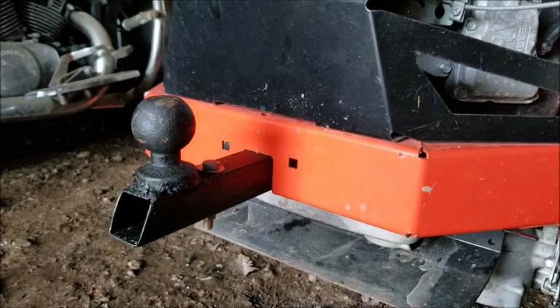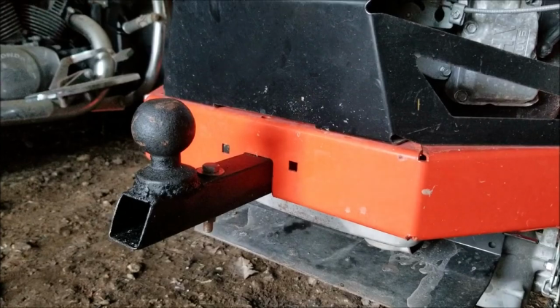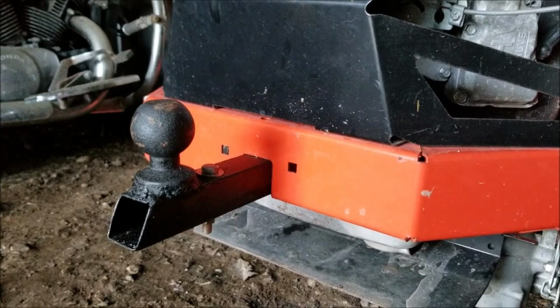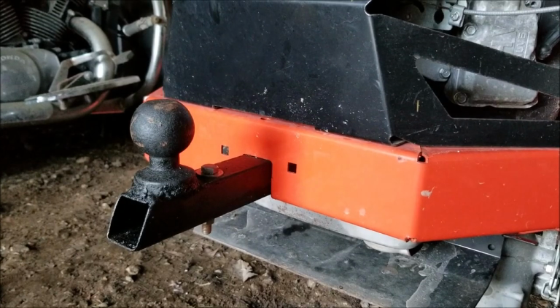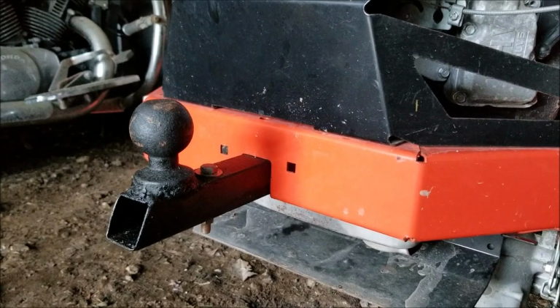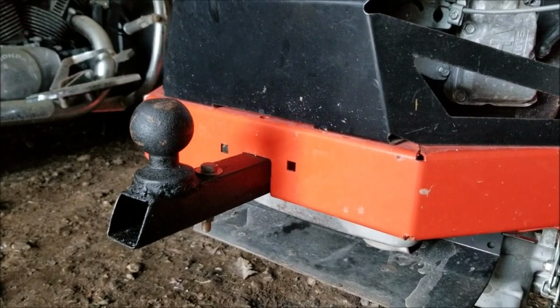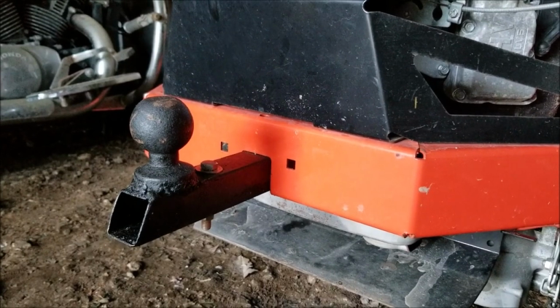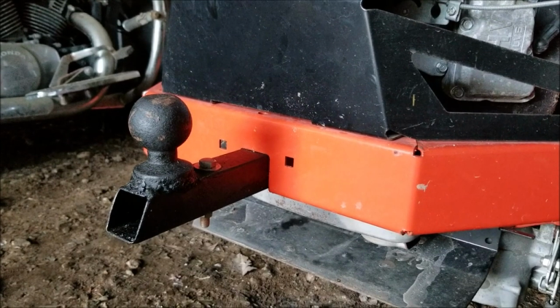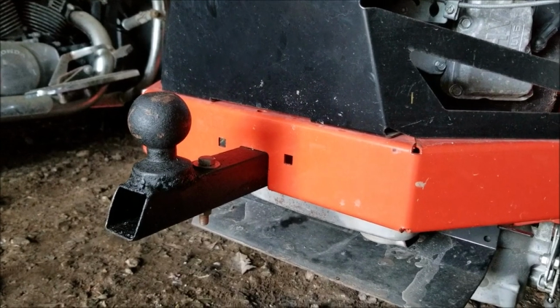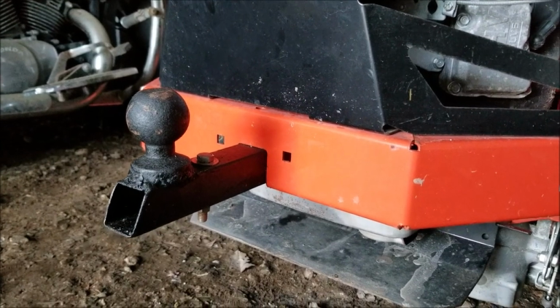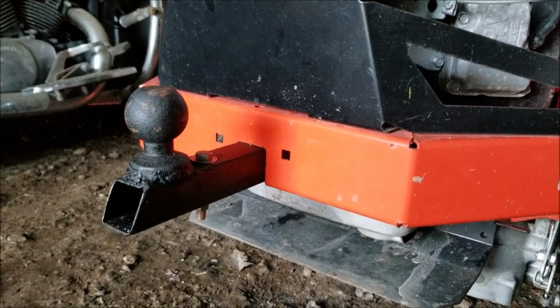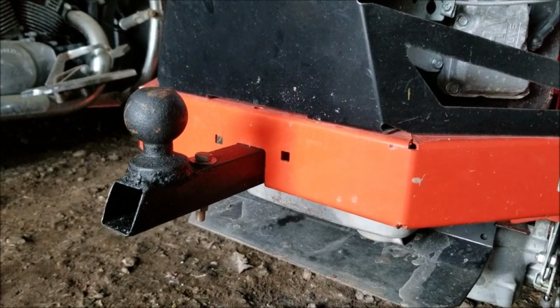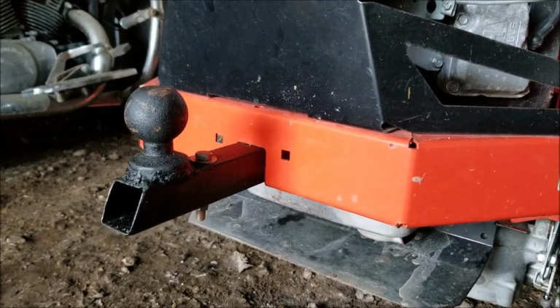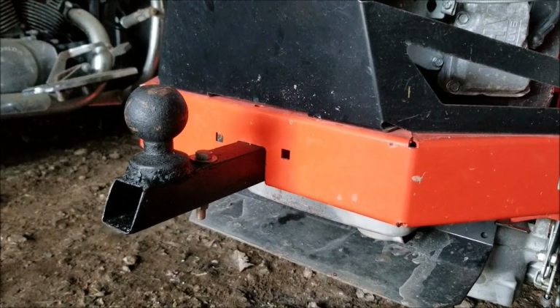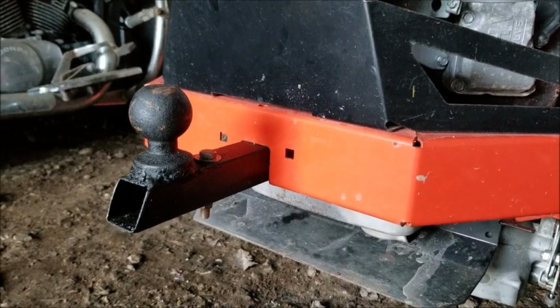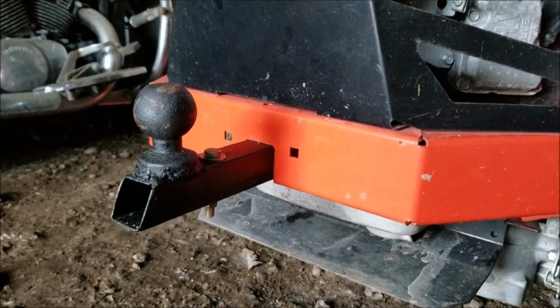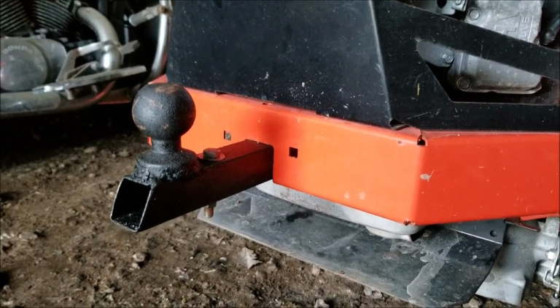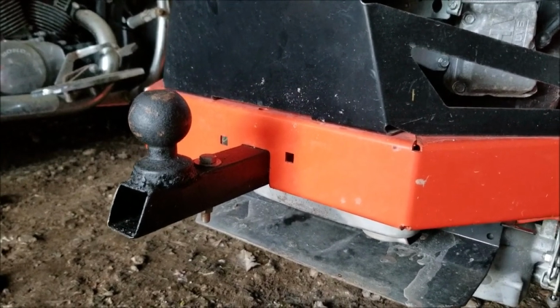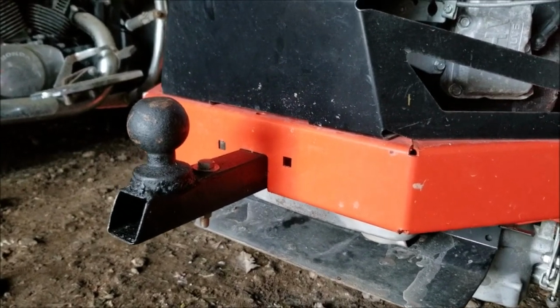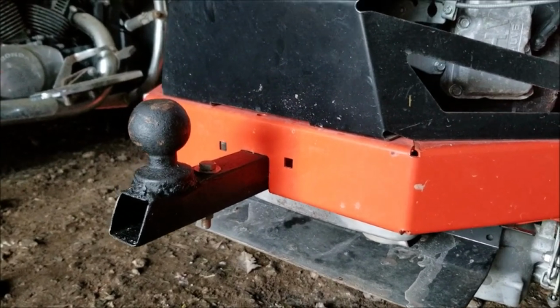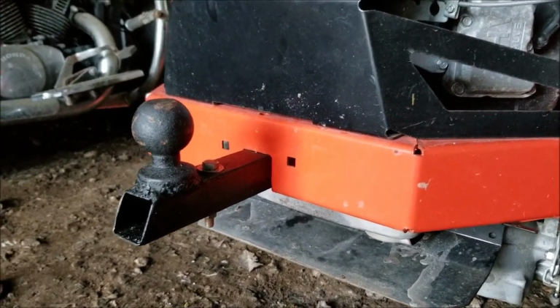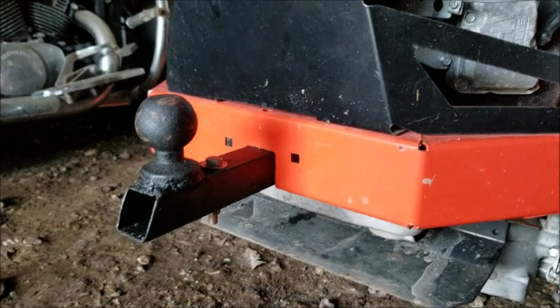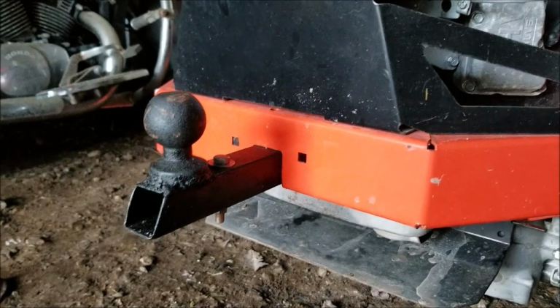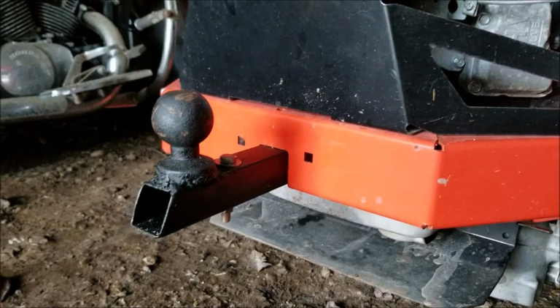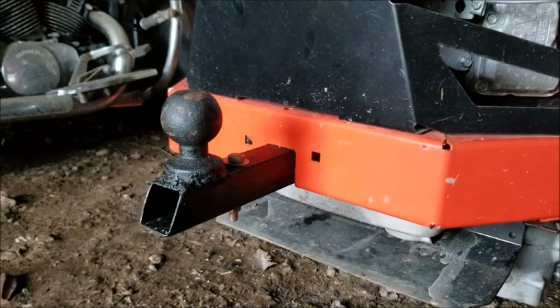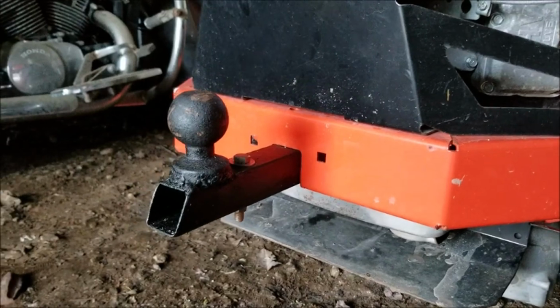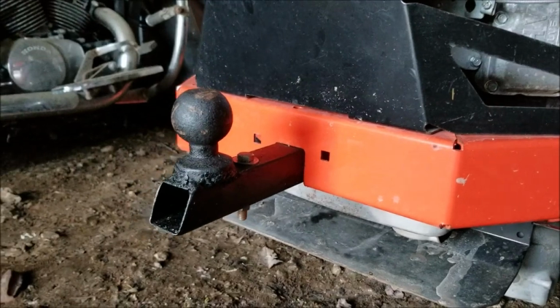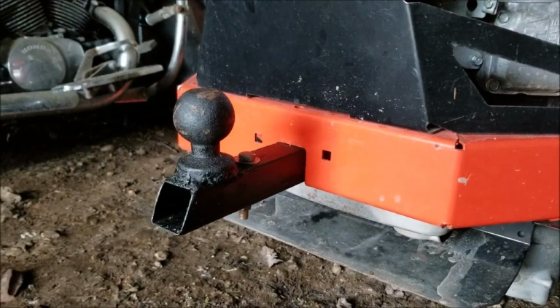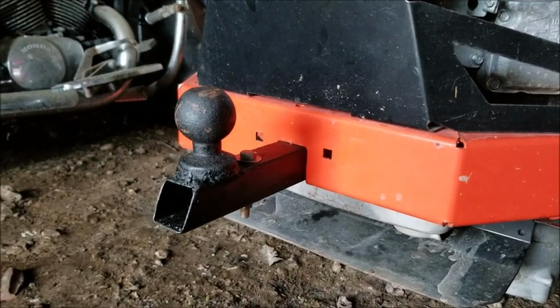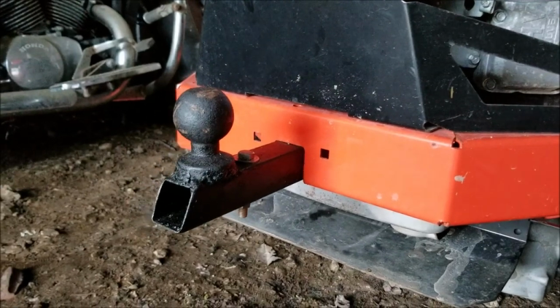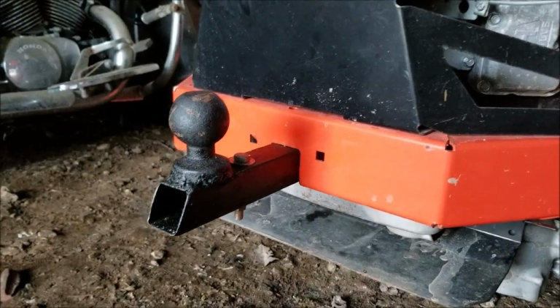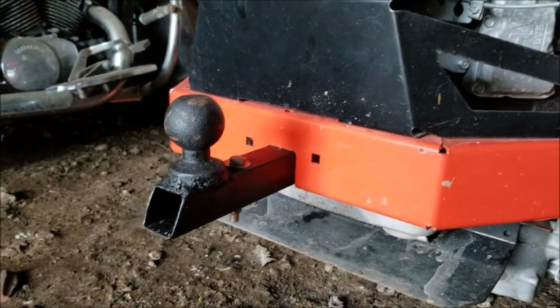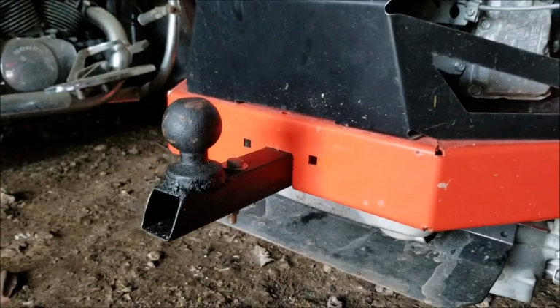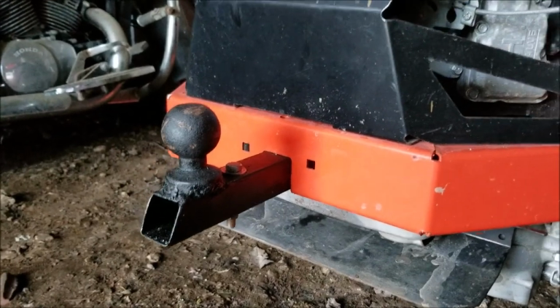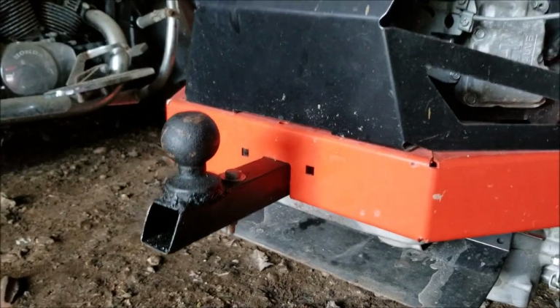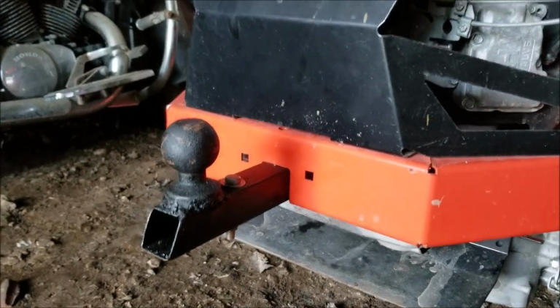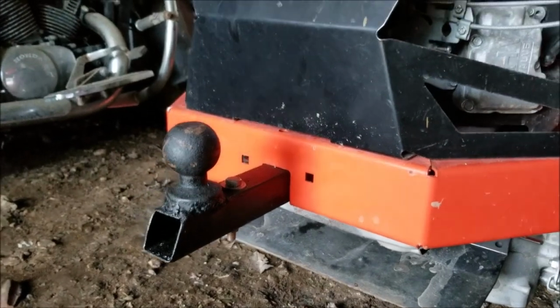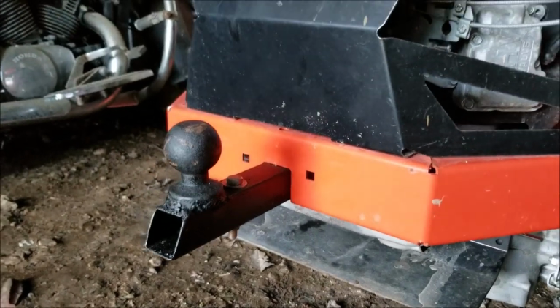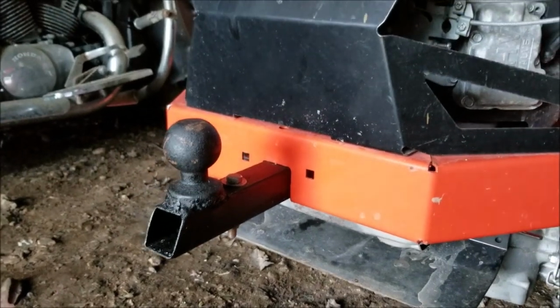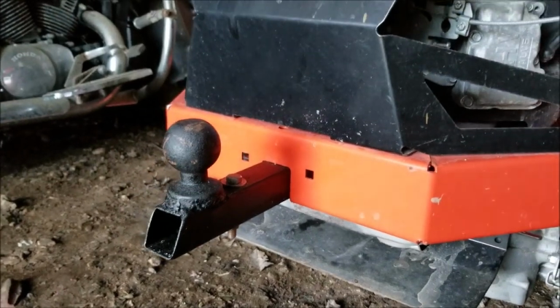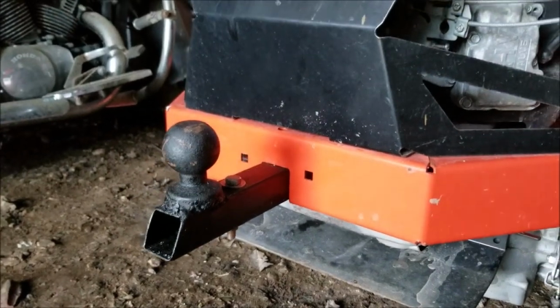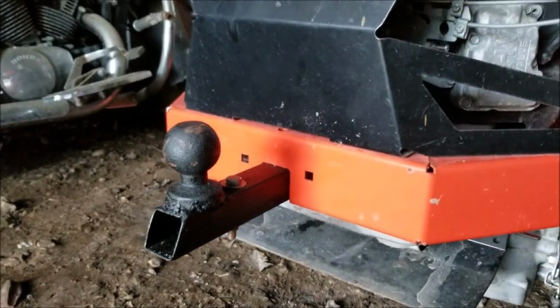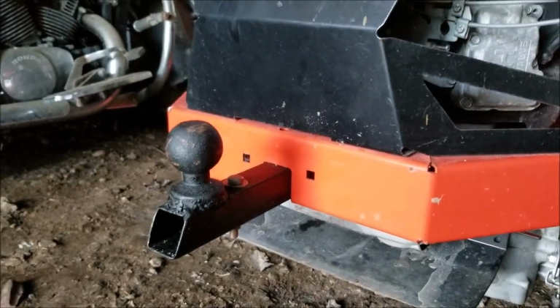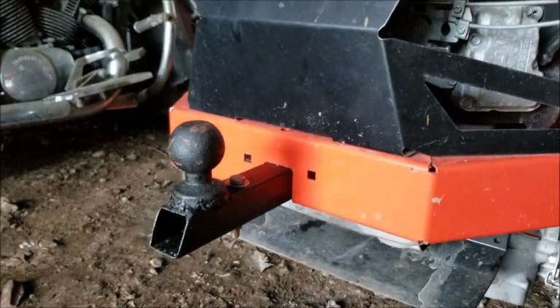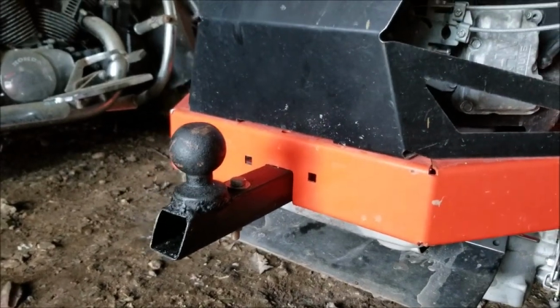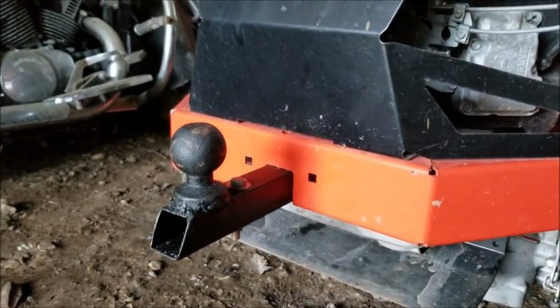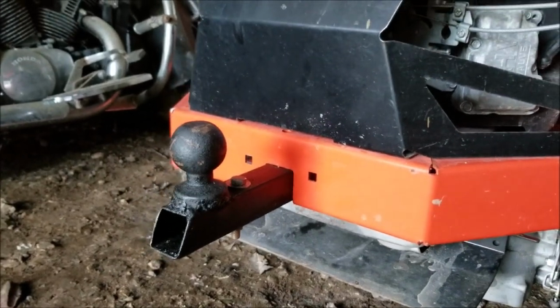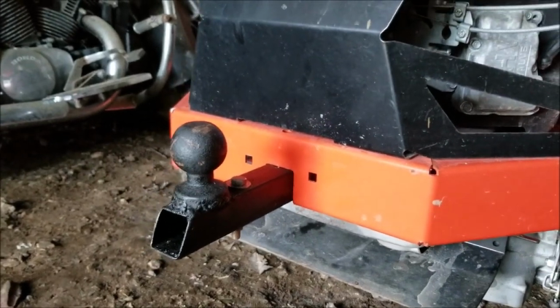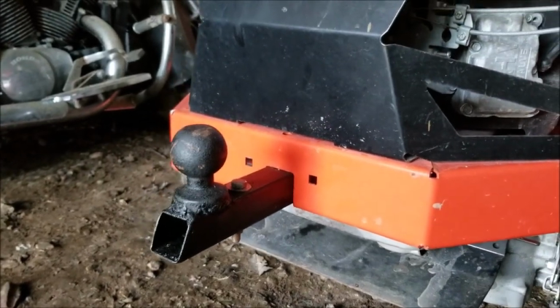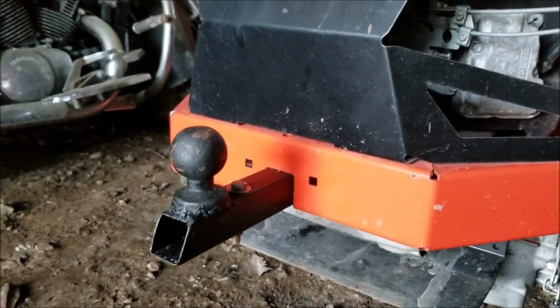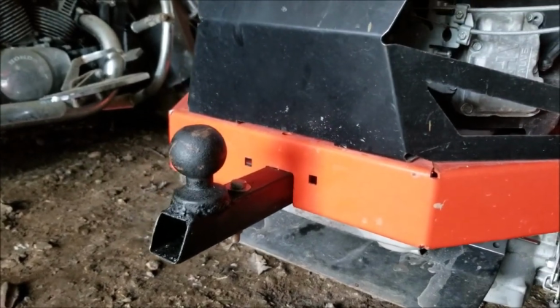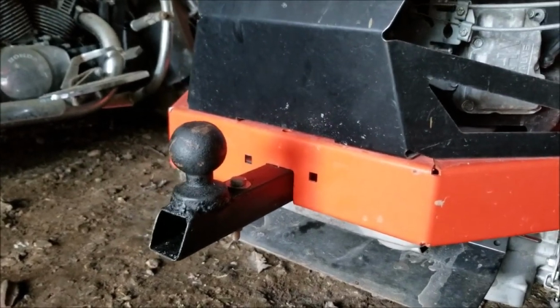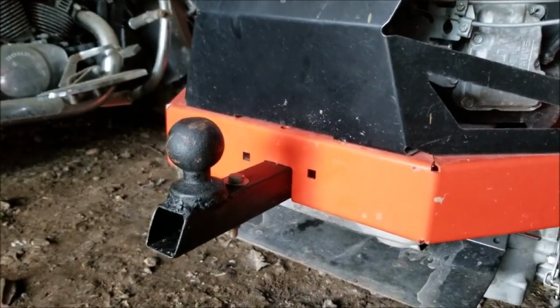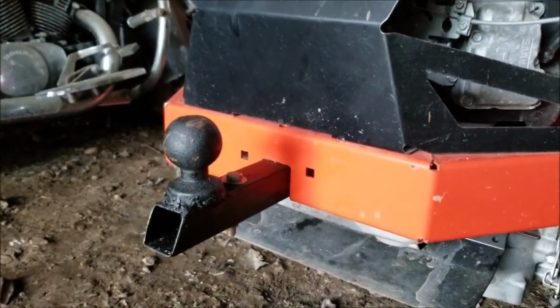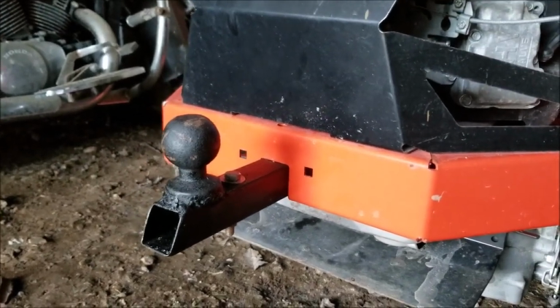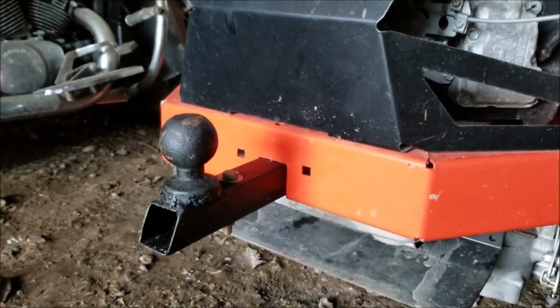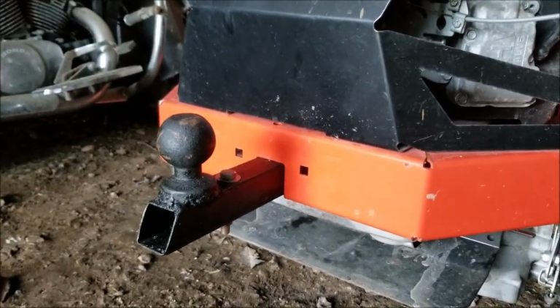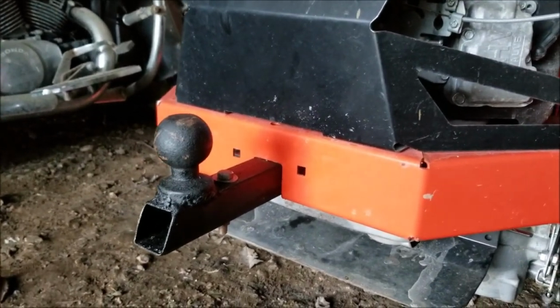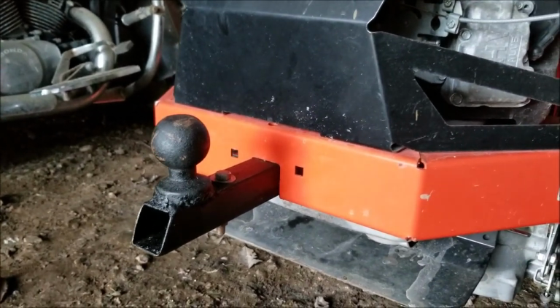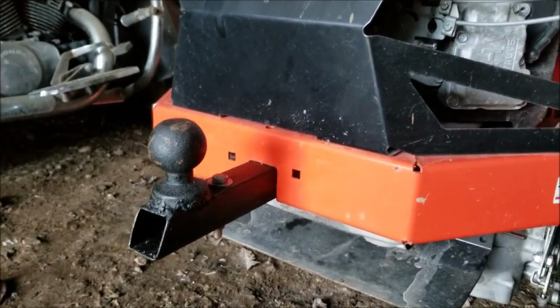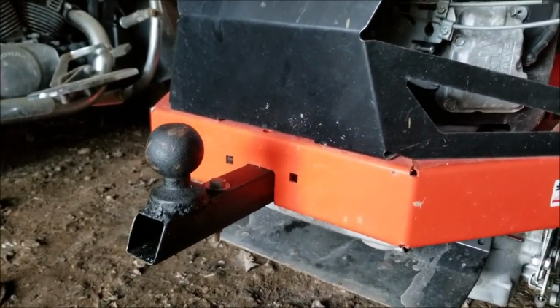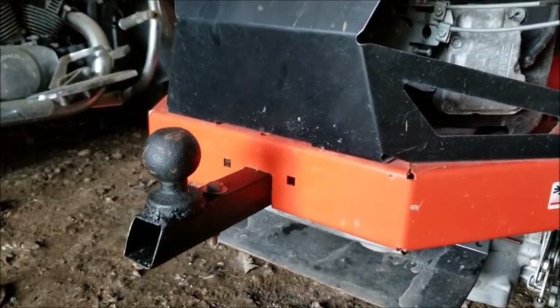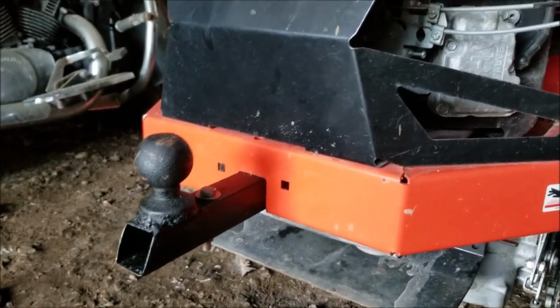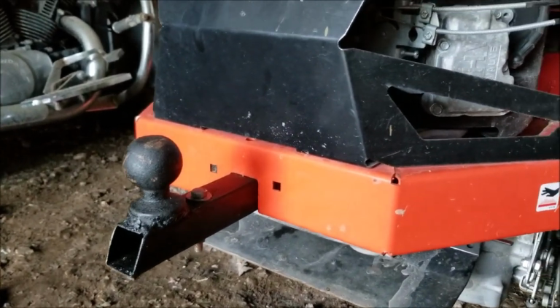Welcome to JRM Sweeps. This is my trailer ball hitch assembly for my Ariens Icon X52 Zero Turn.